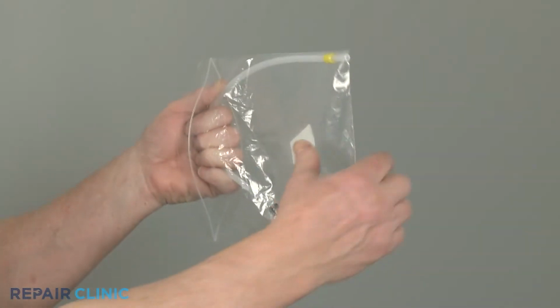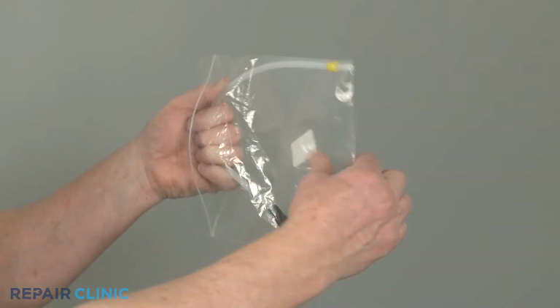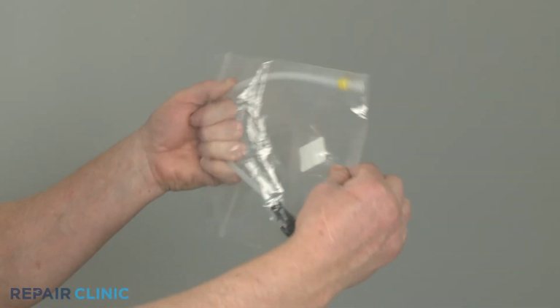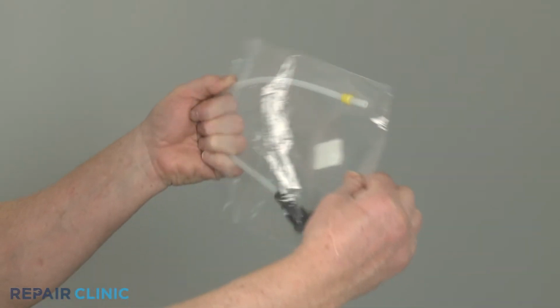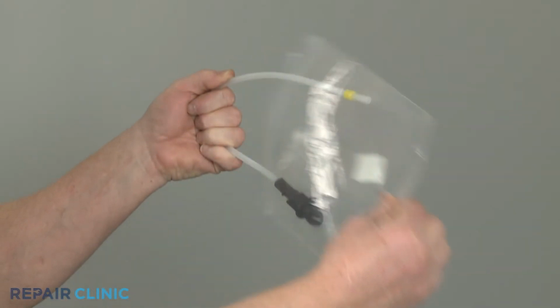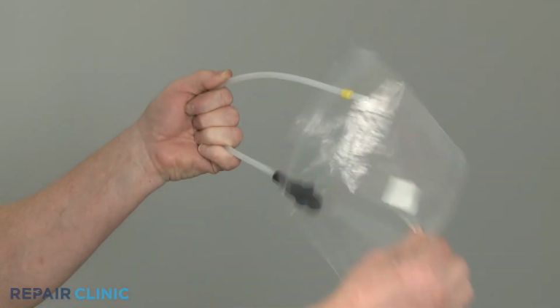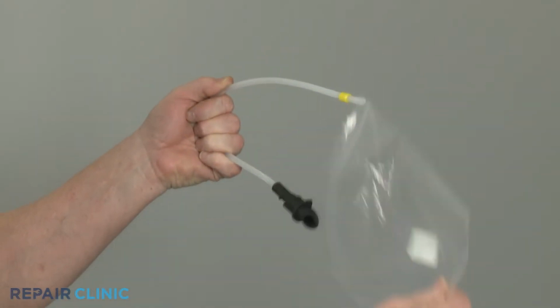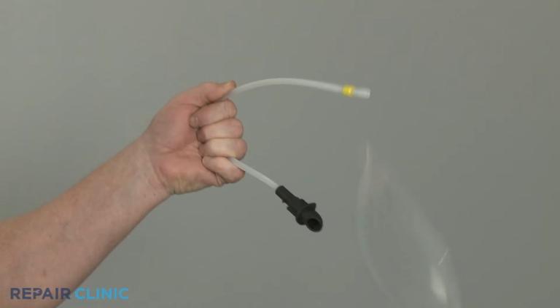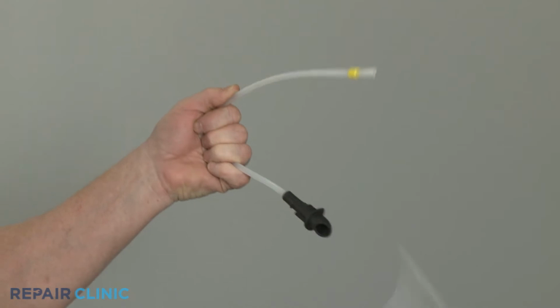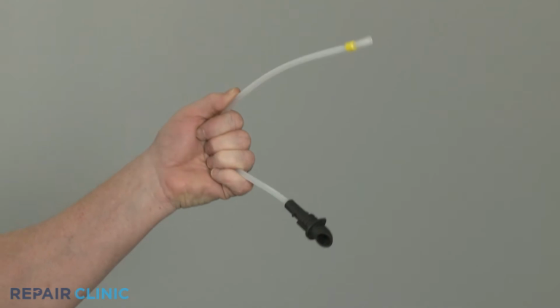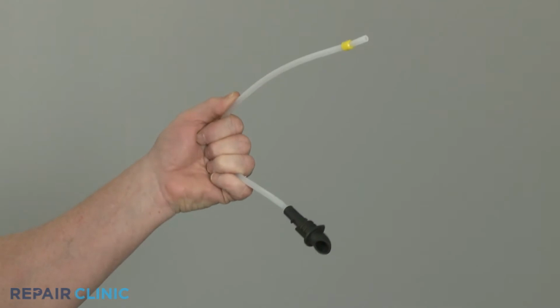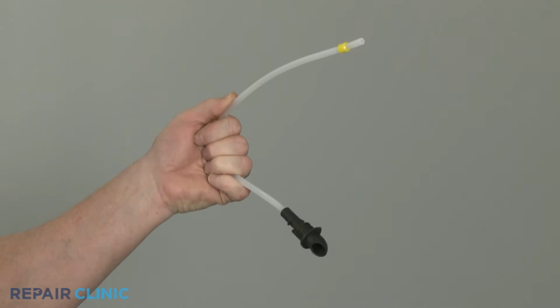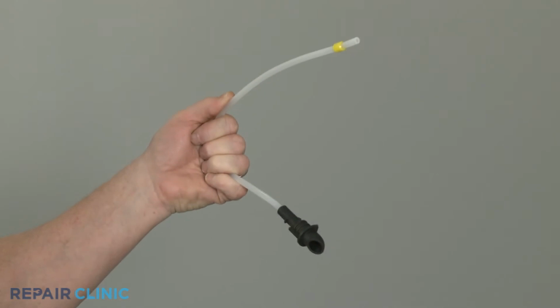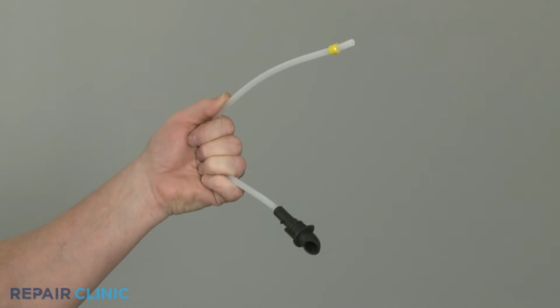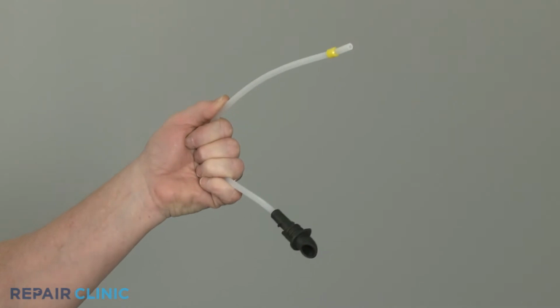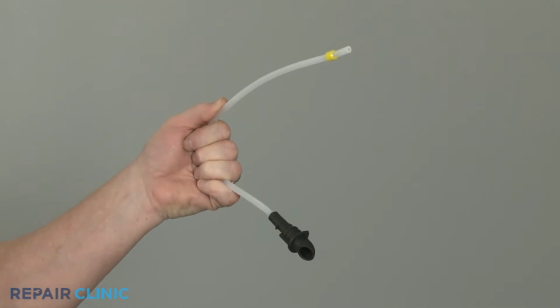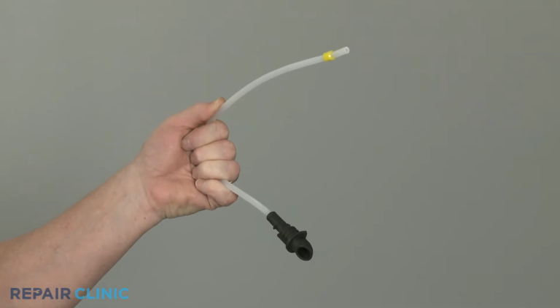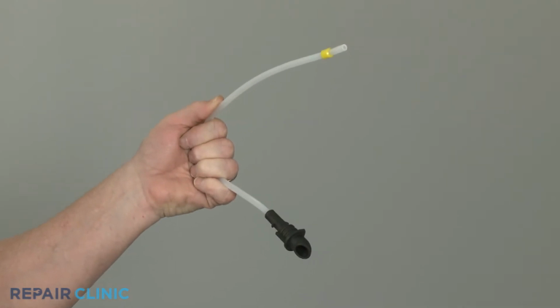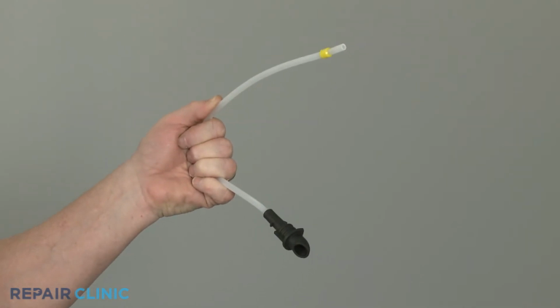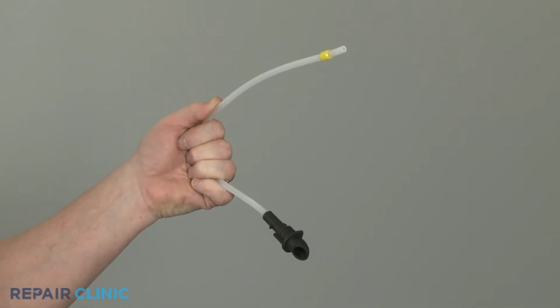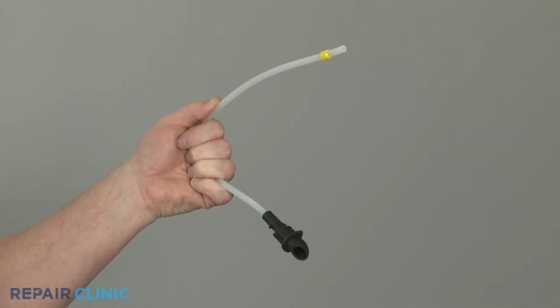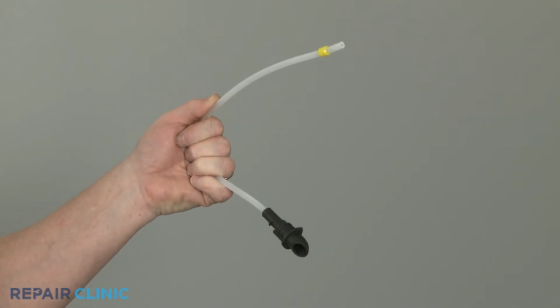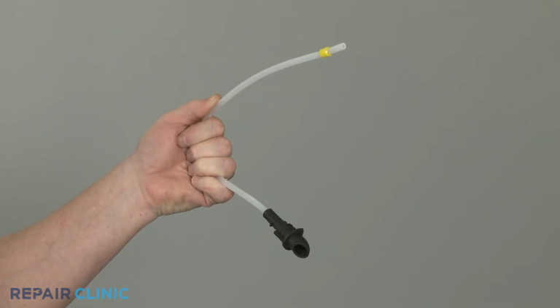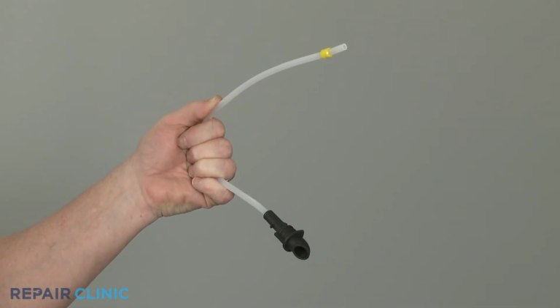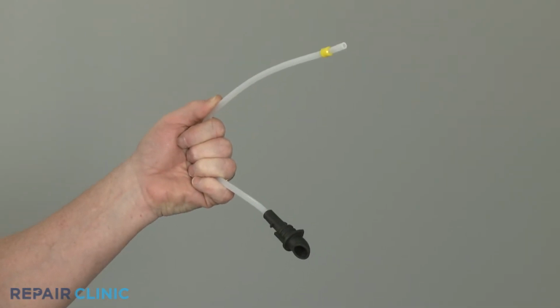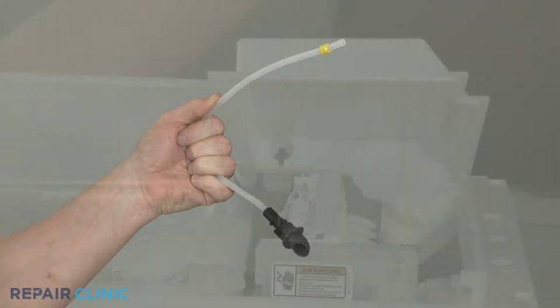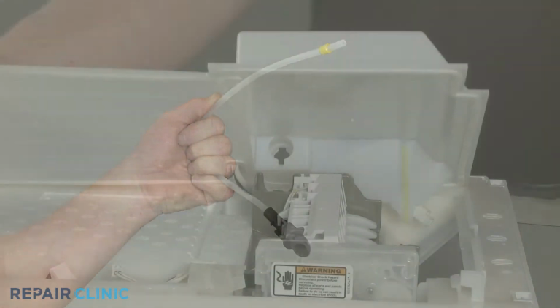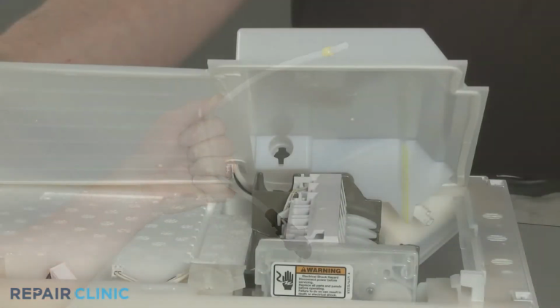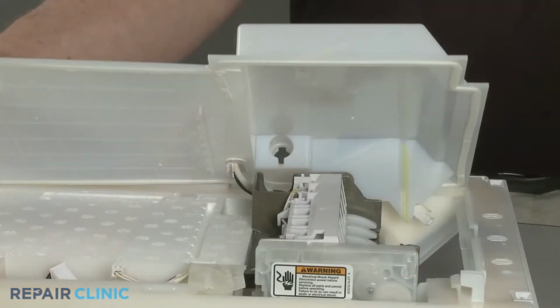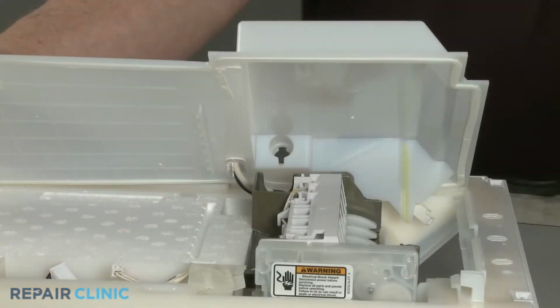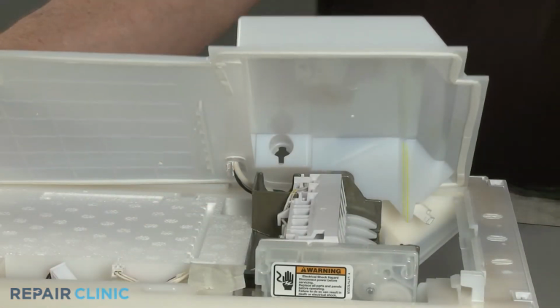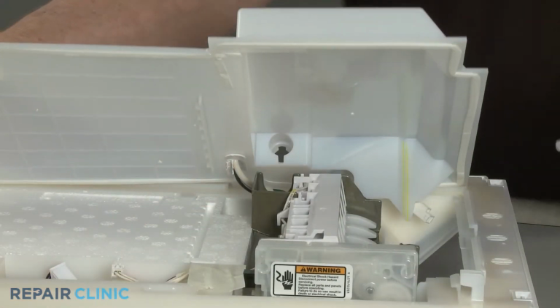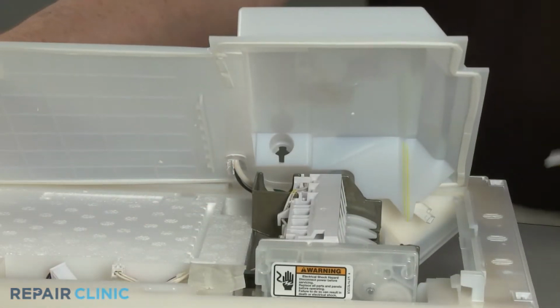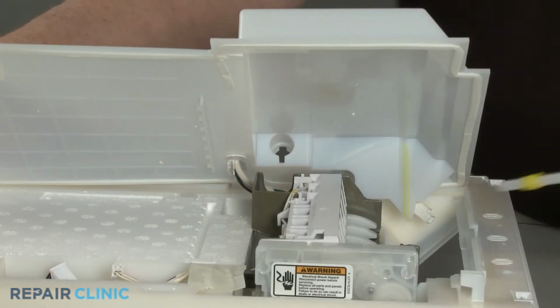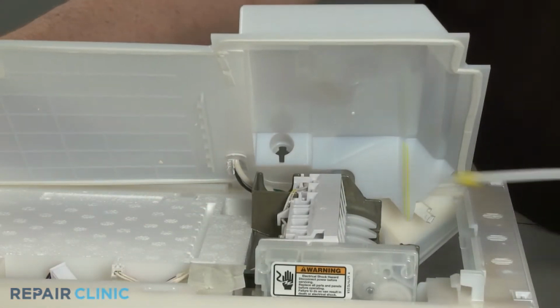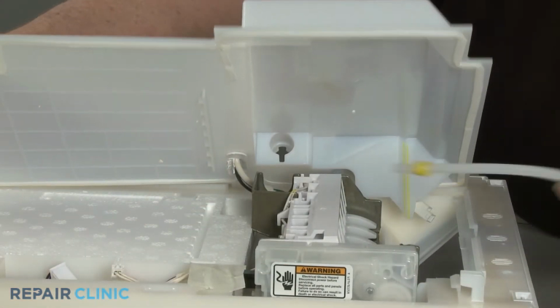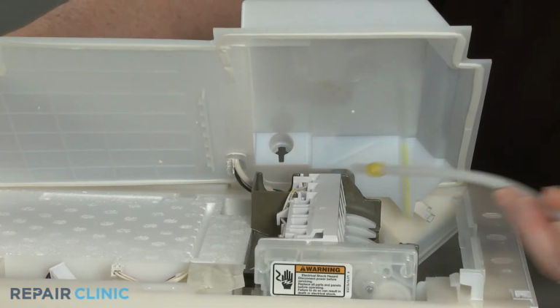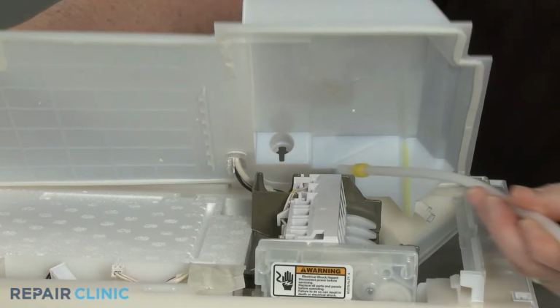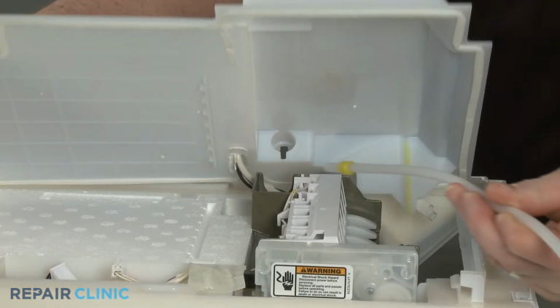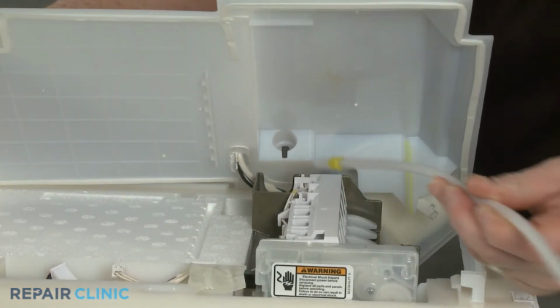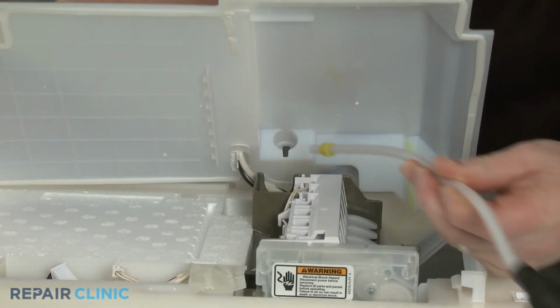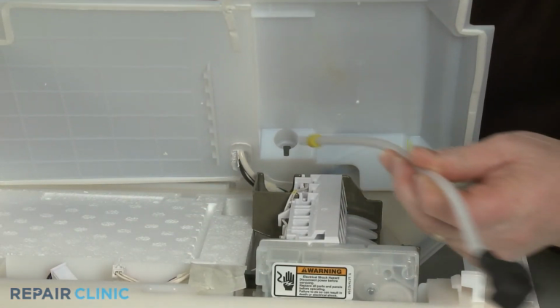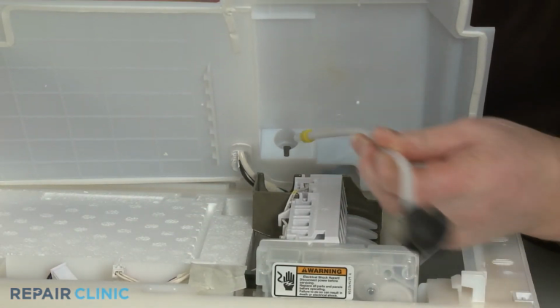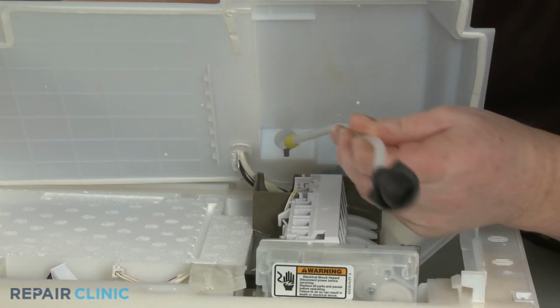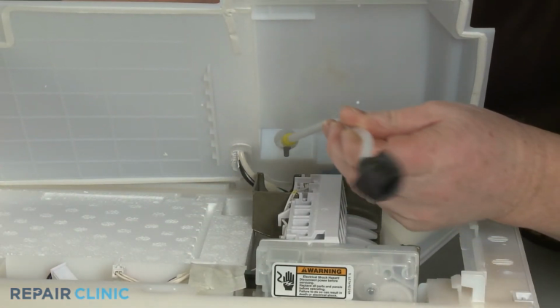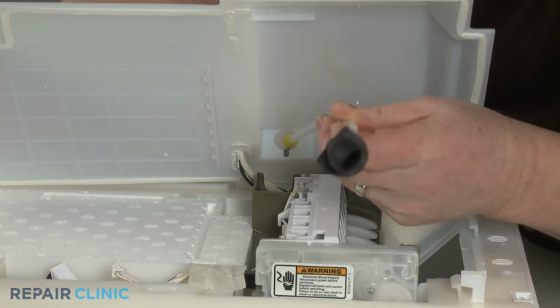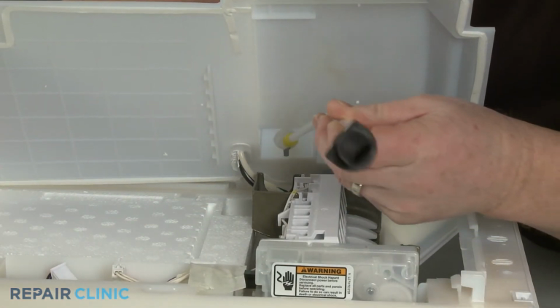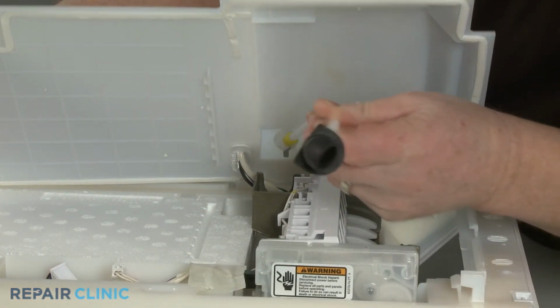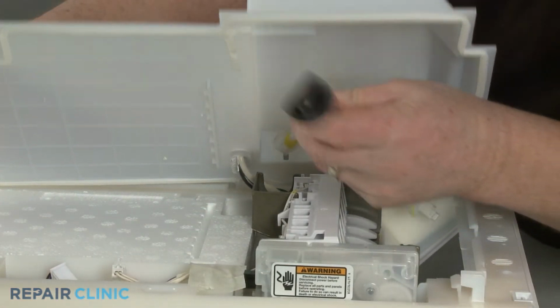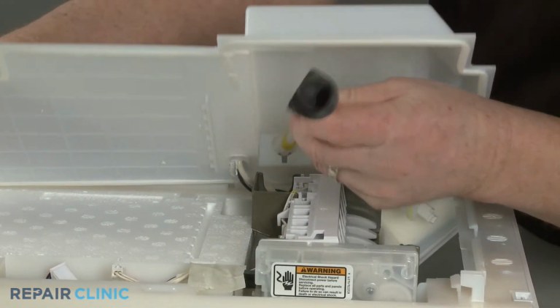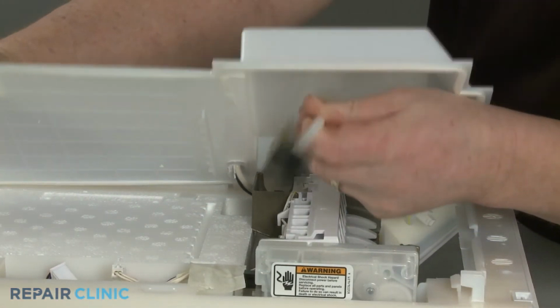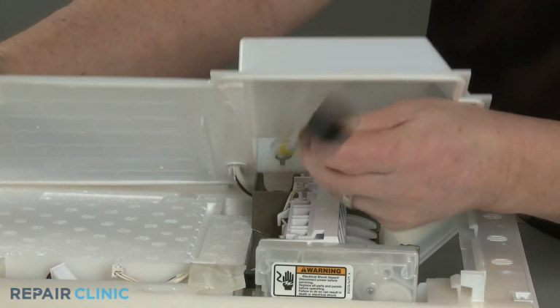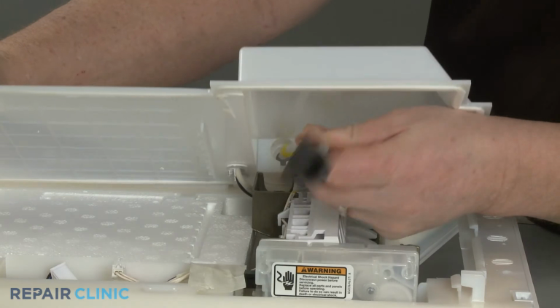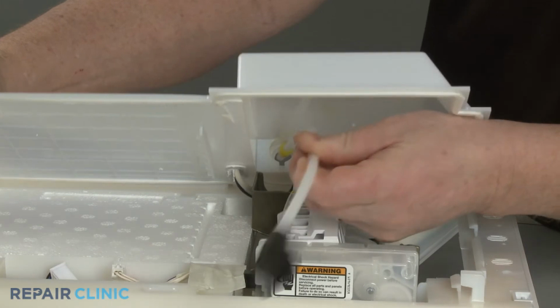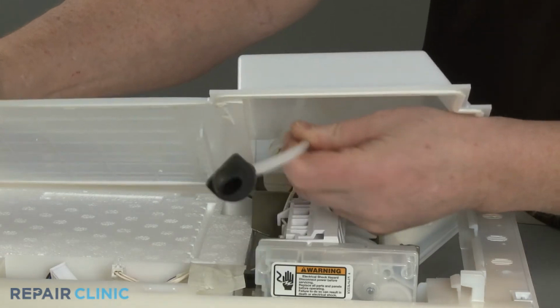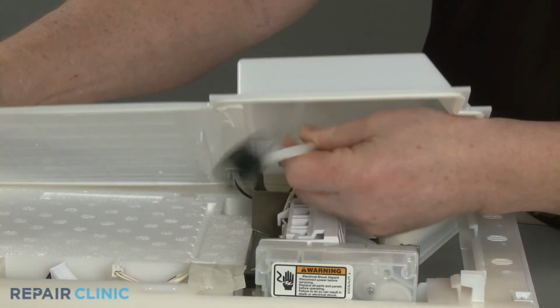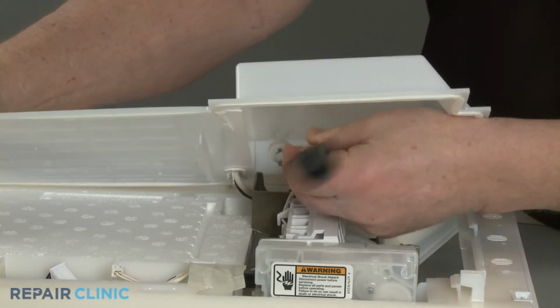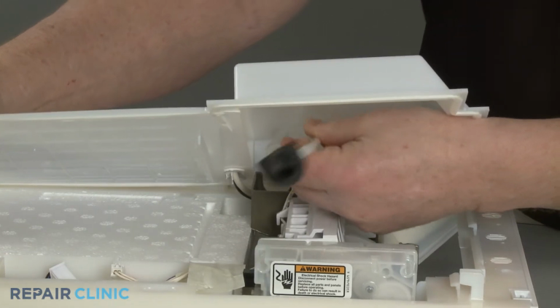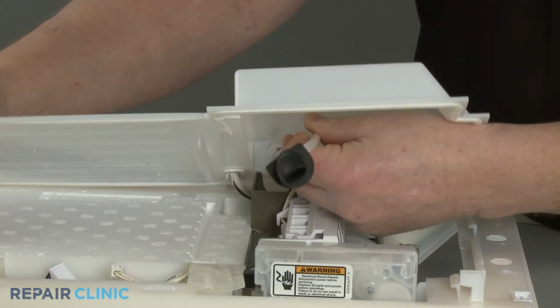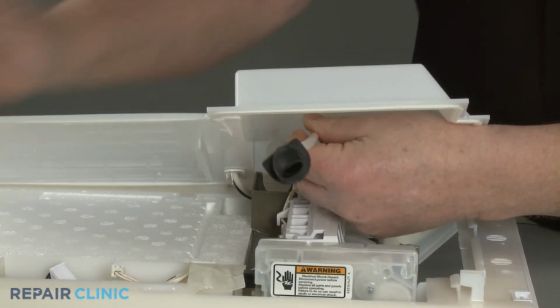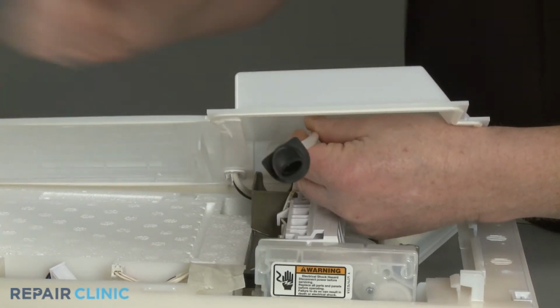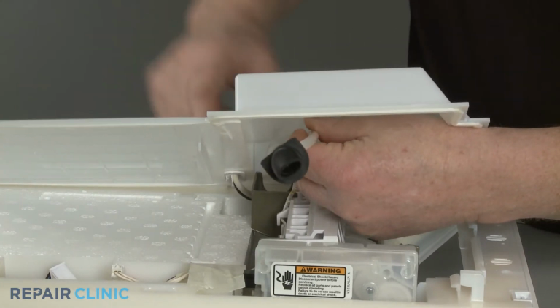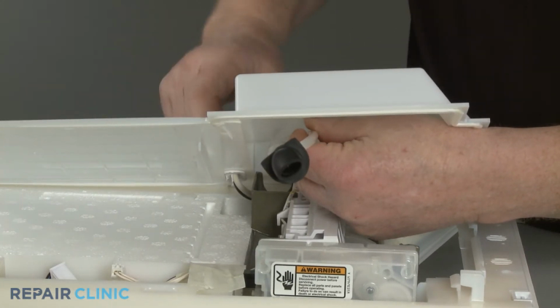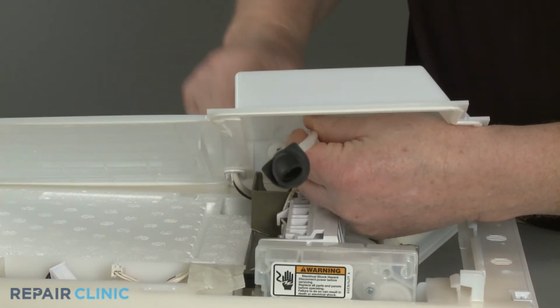To install the new ice maker fill tube, feed the tube through the hole in the cover and press the grommet into place.